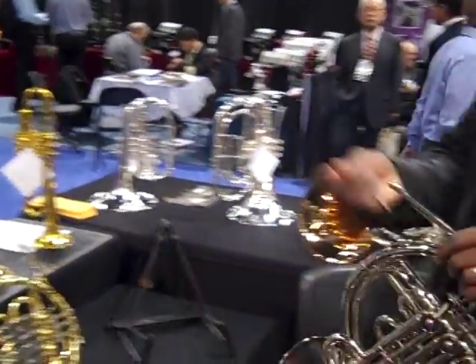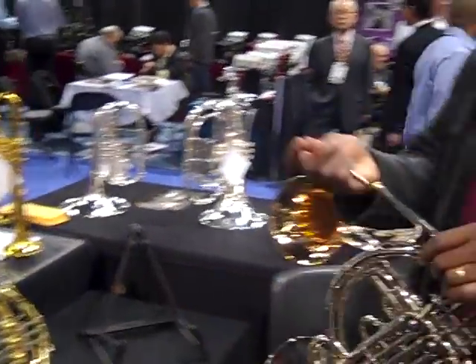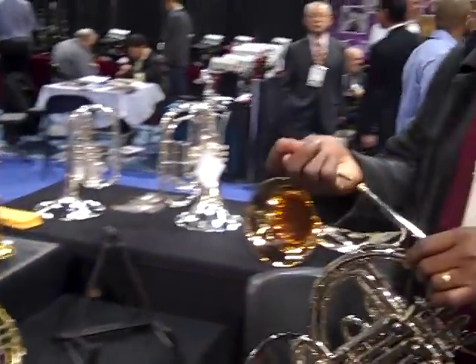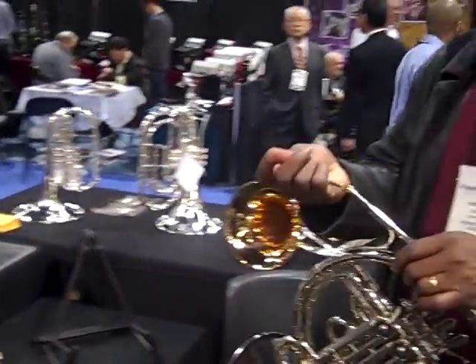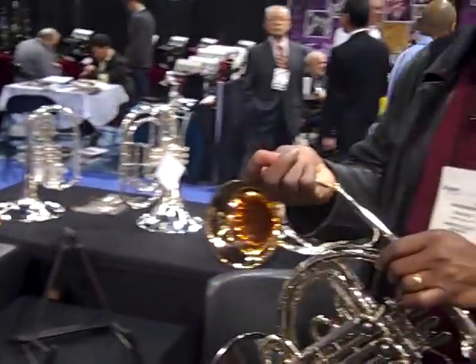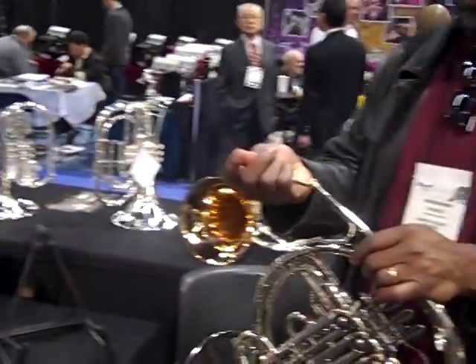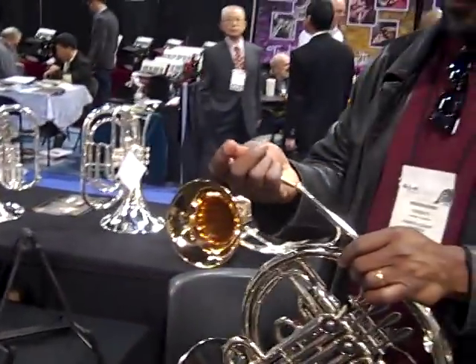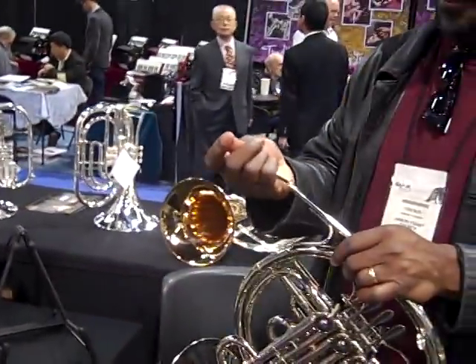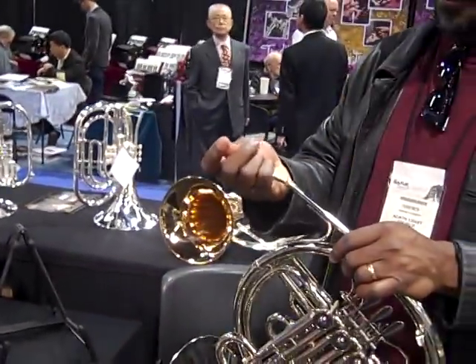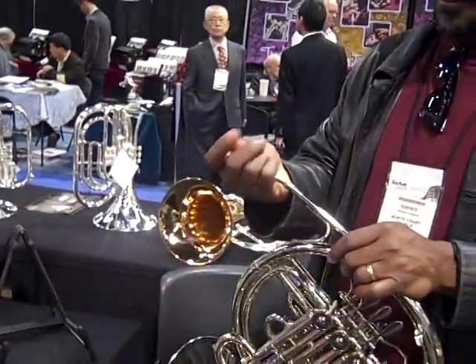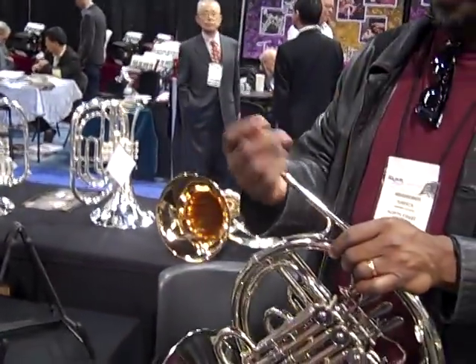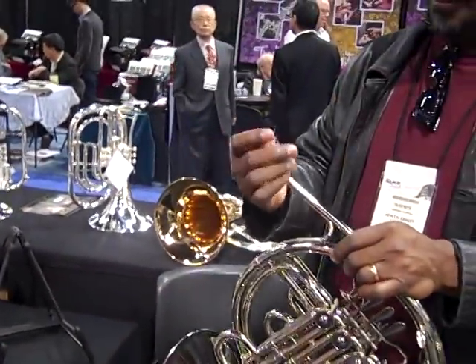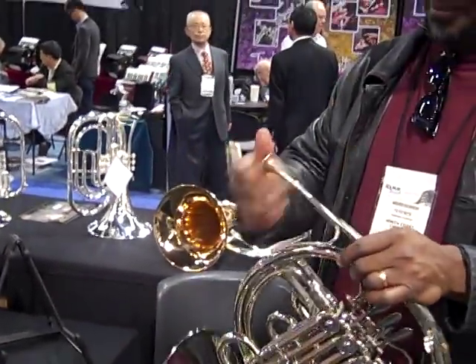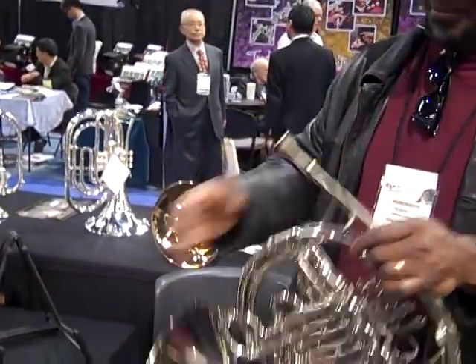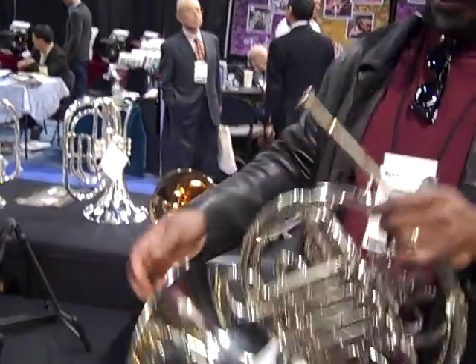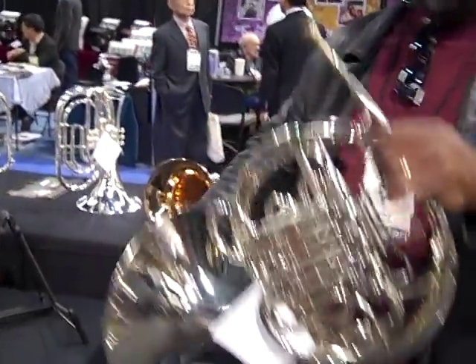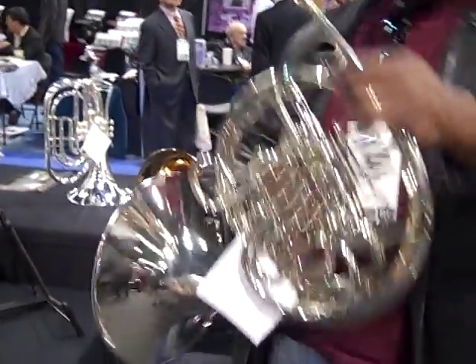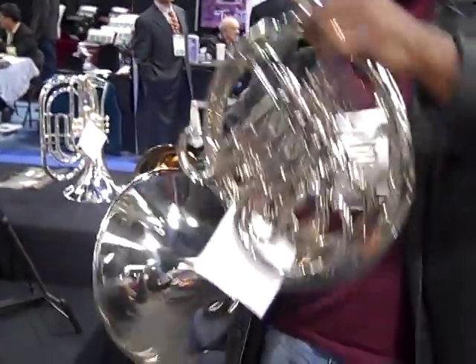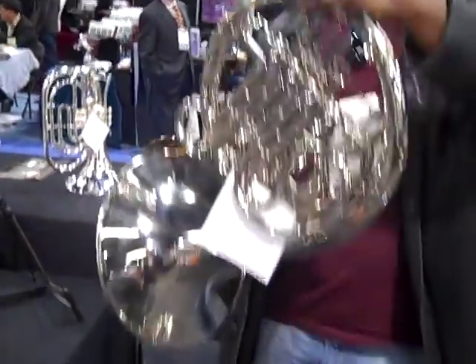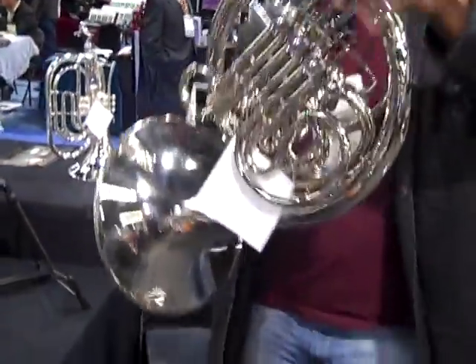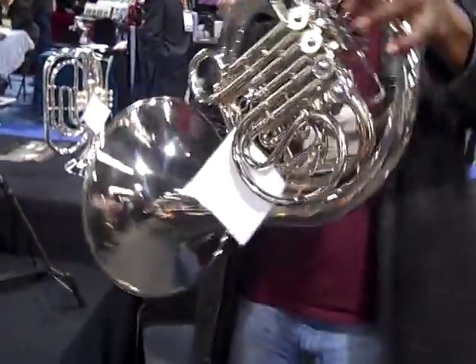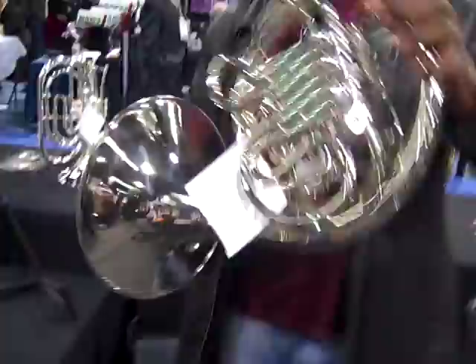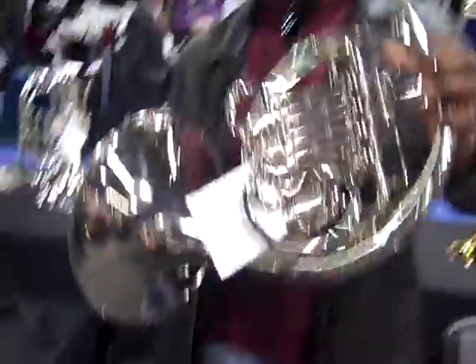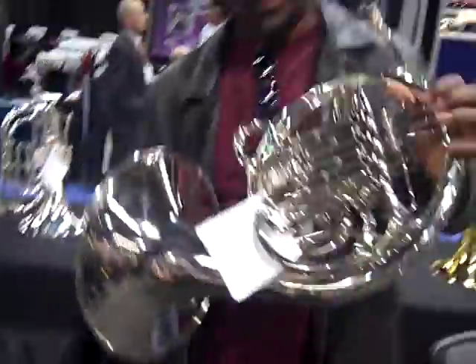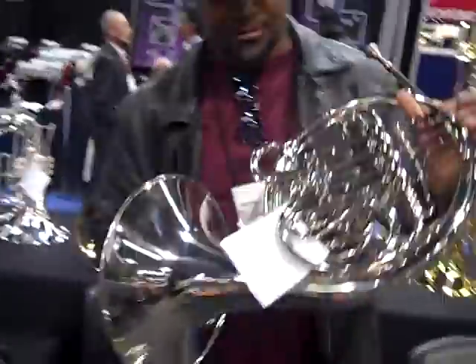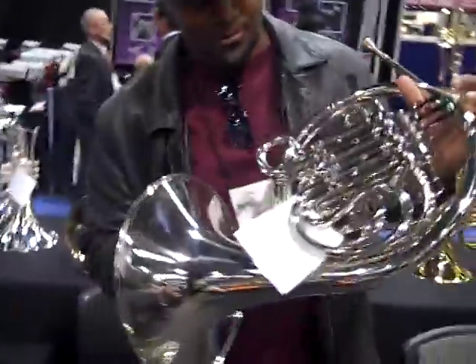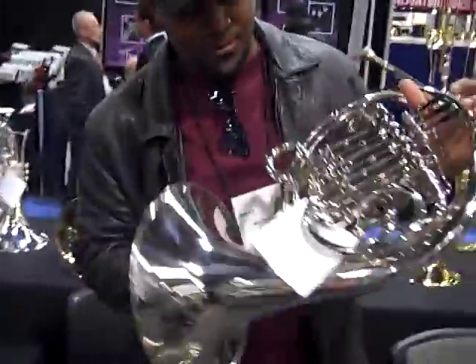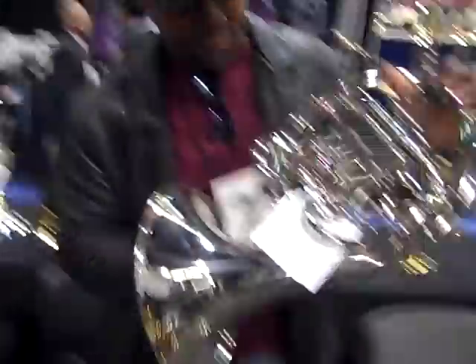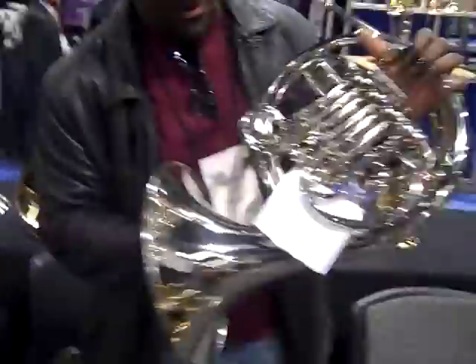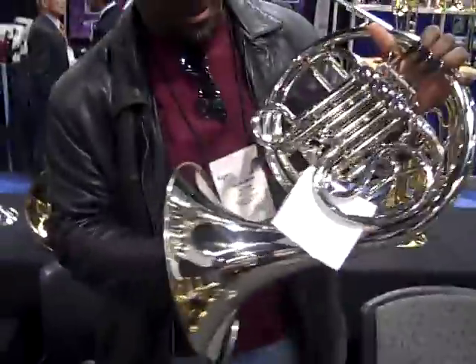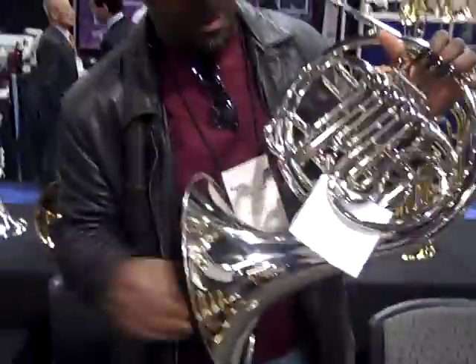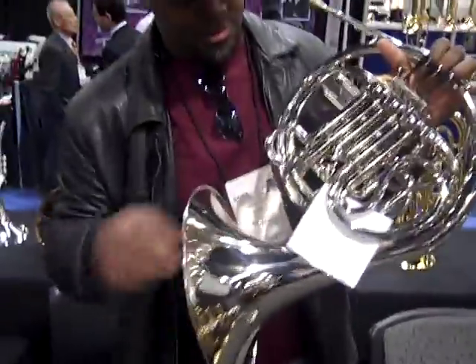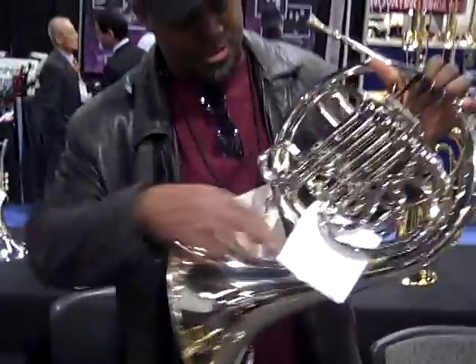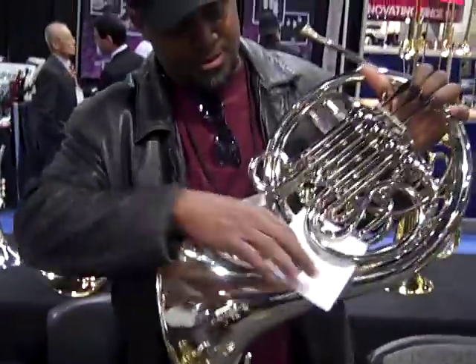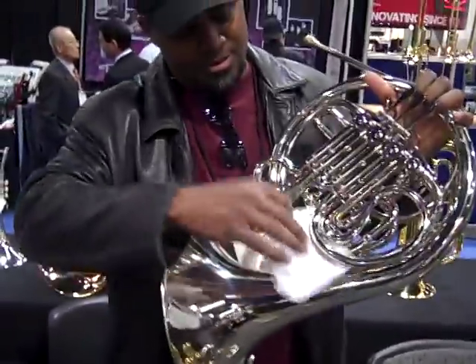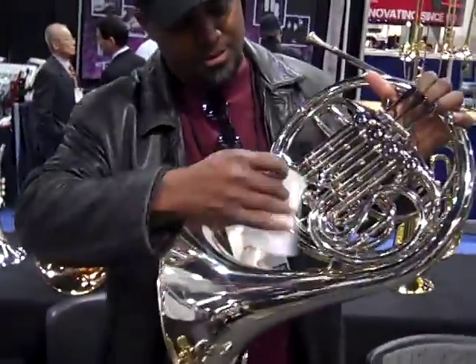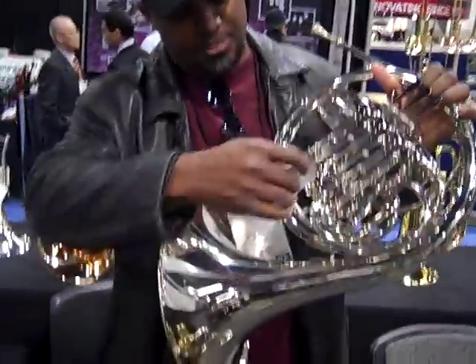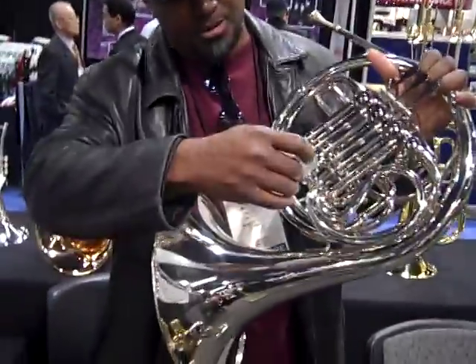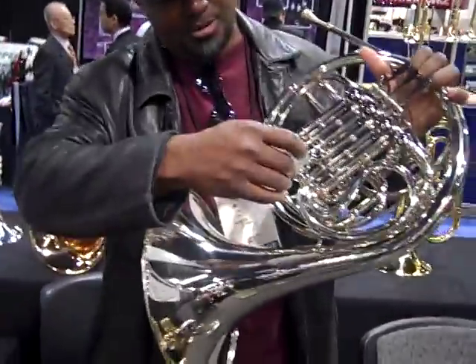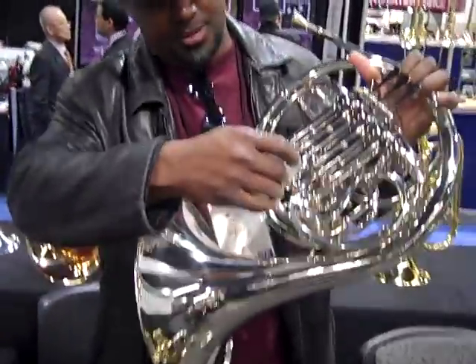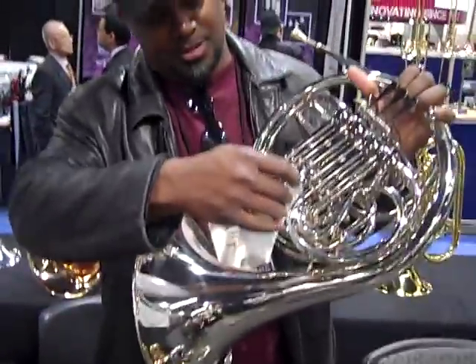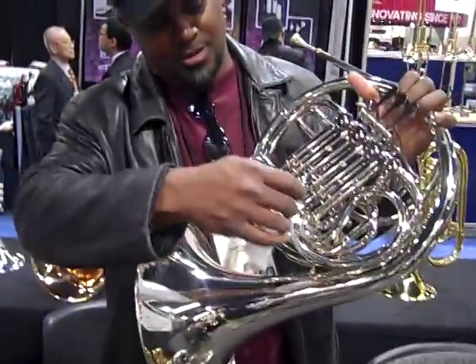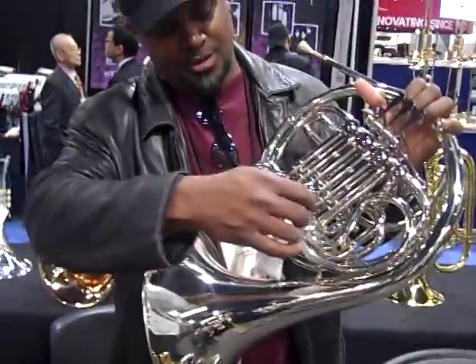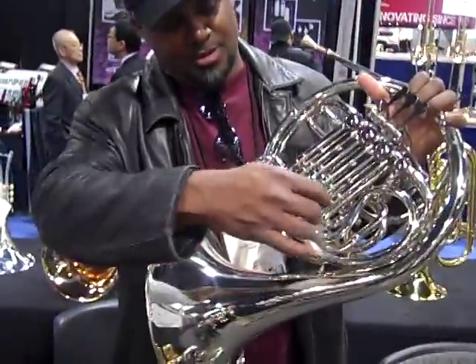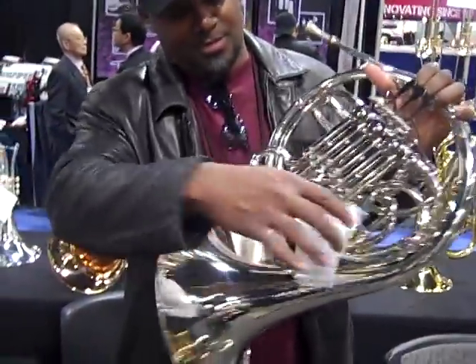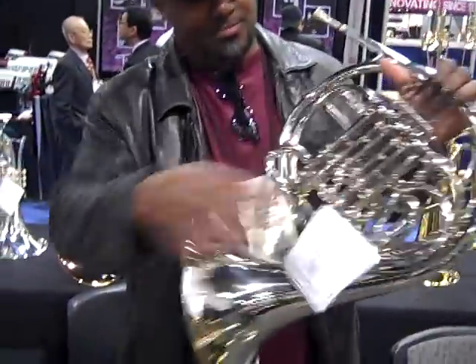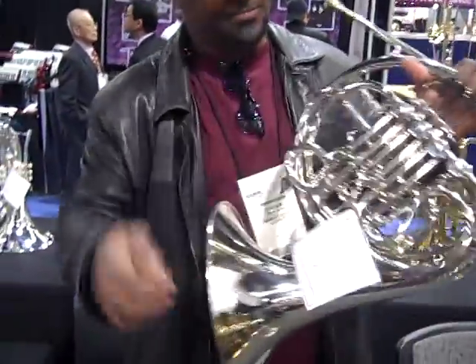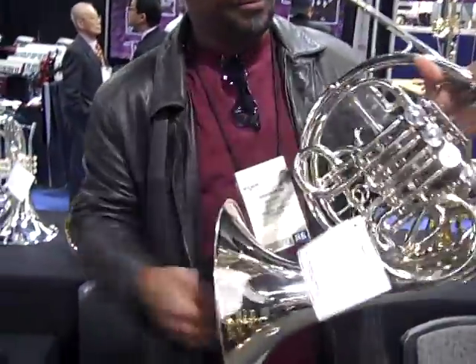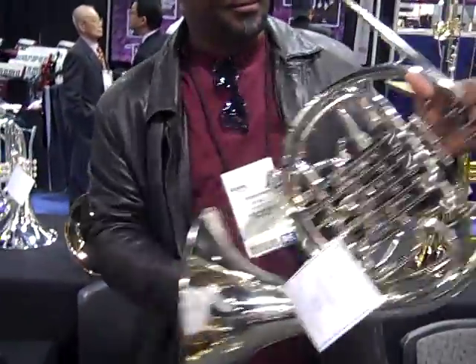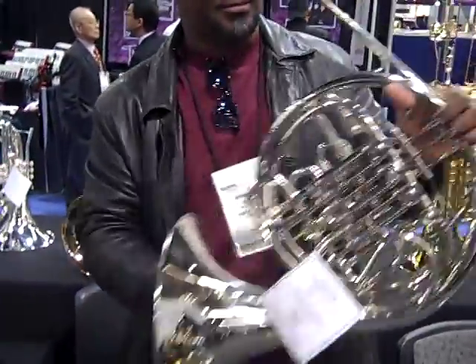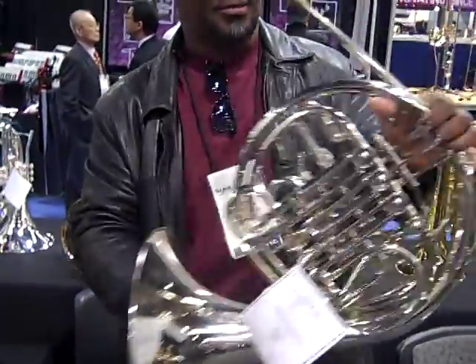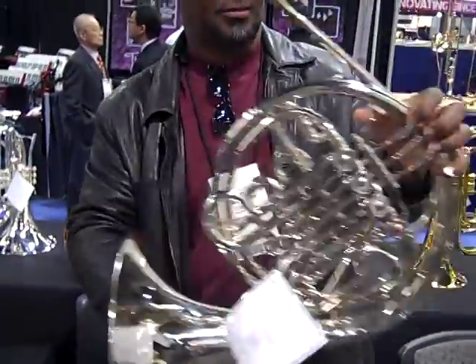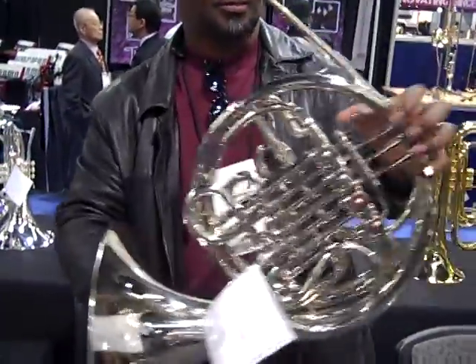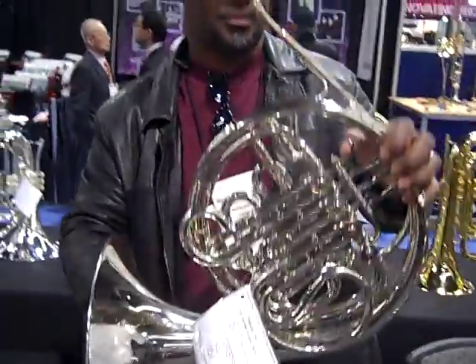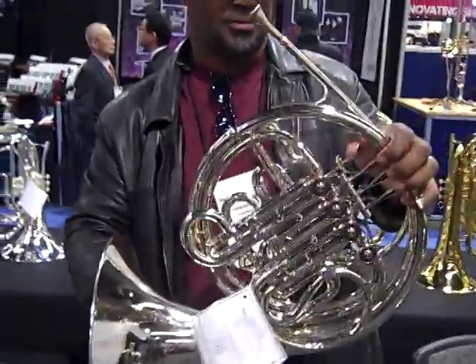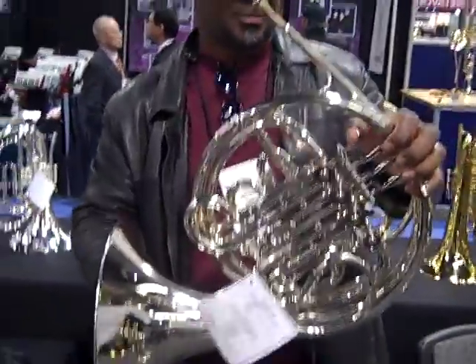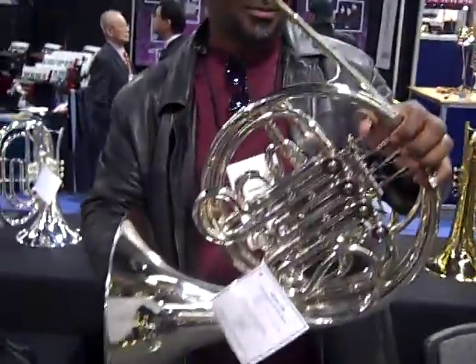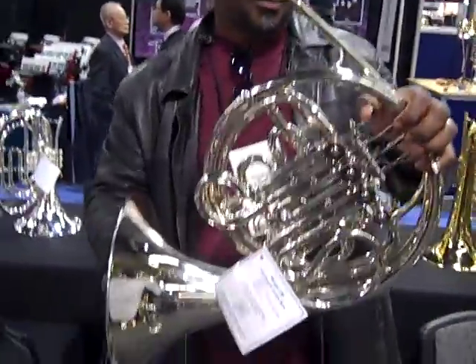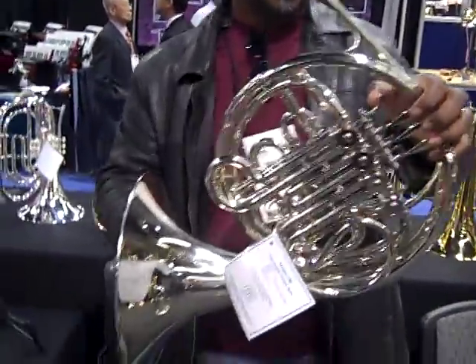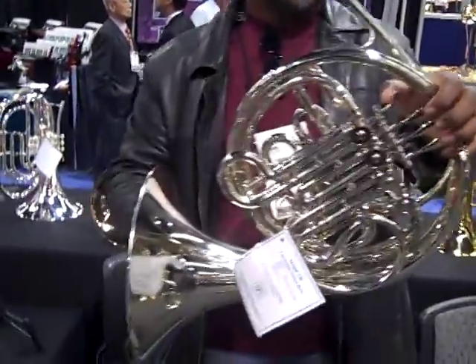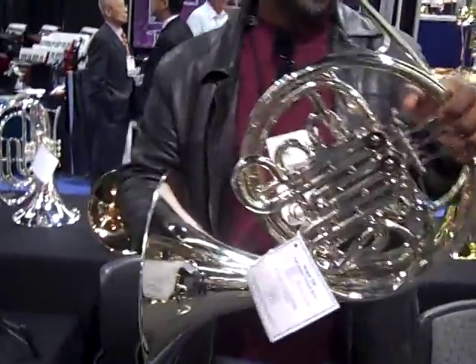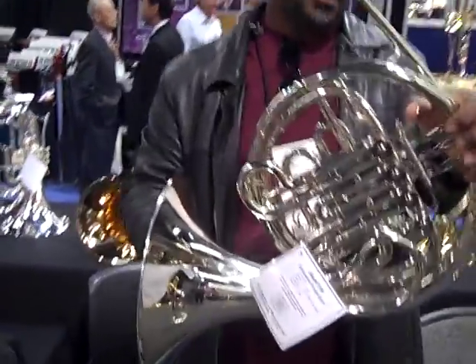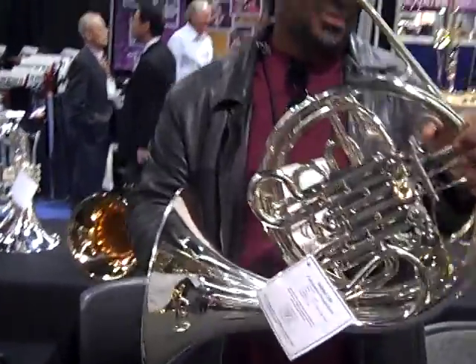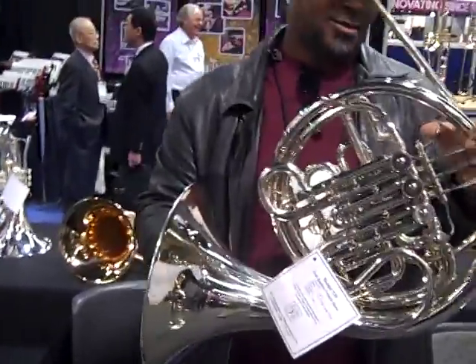This is the Cancel 330. This is more like what the American French horn players play. The Geyer's more like what the Europeans play.